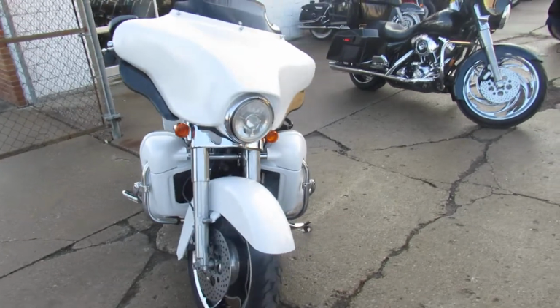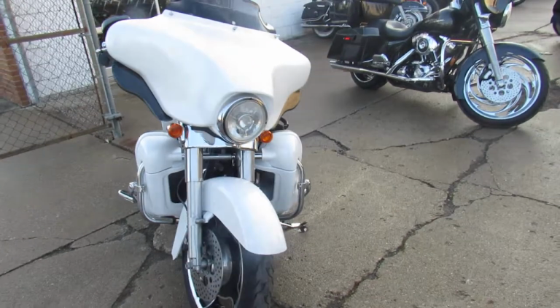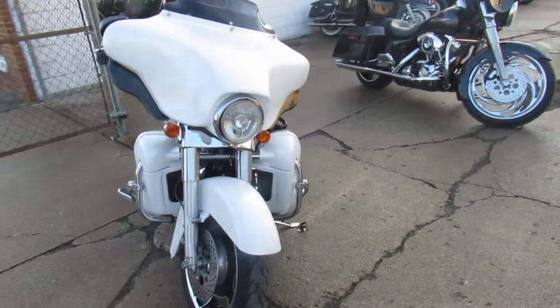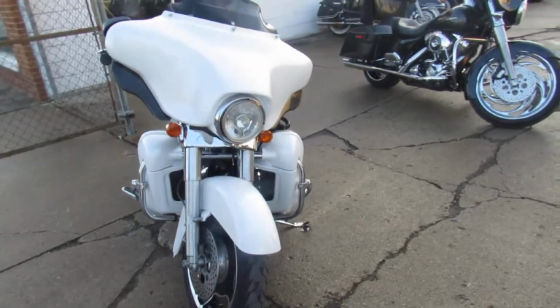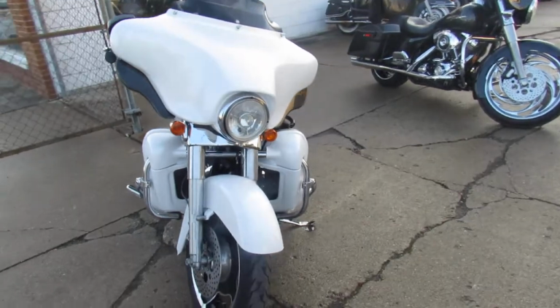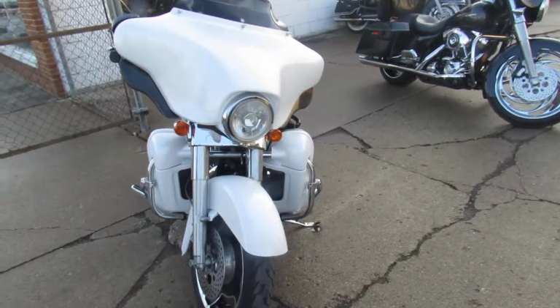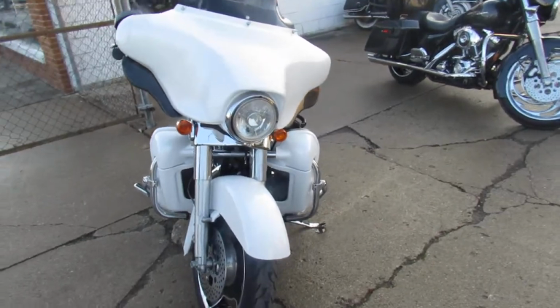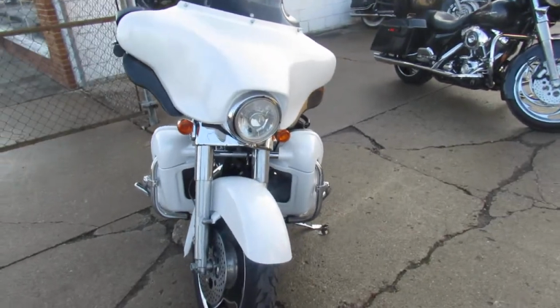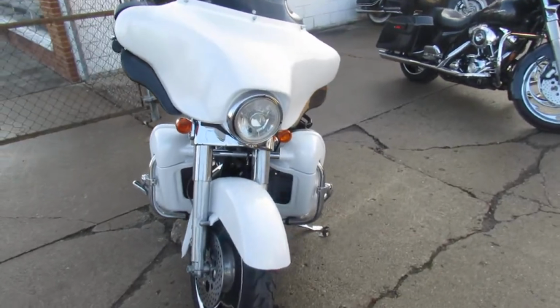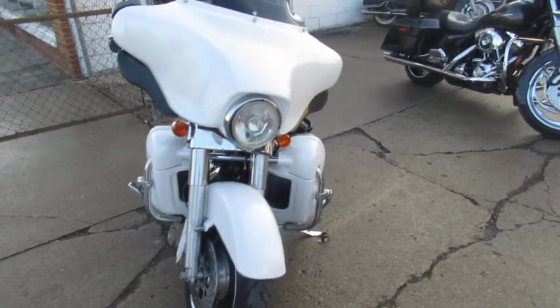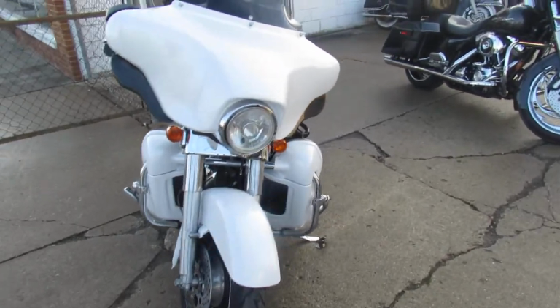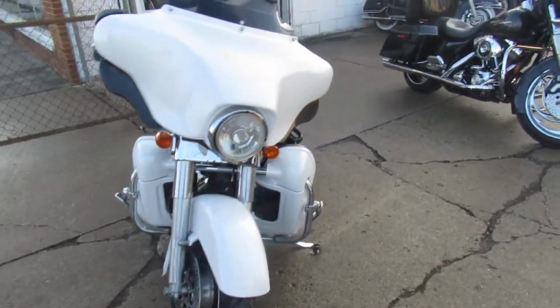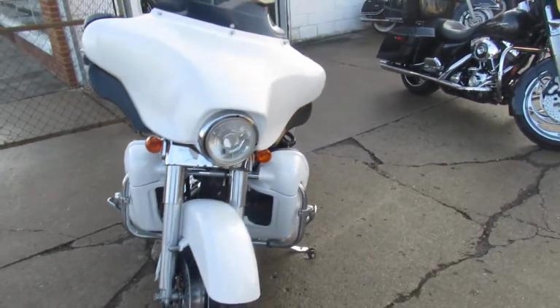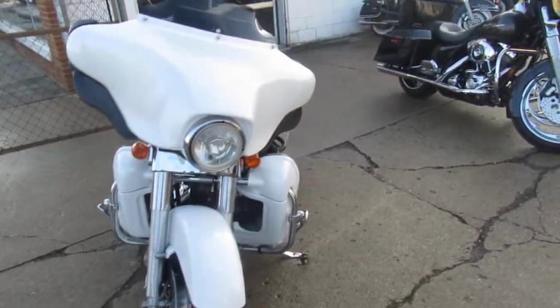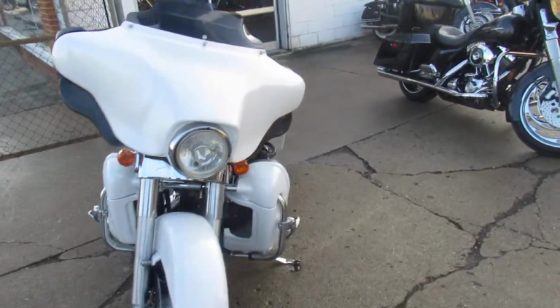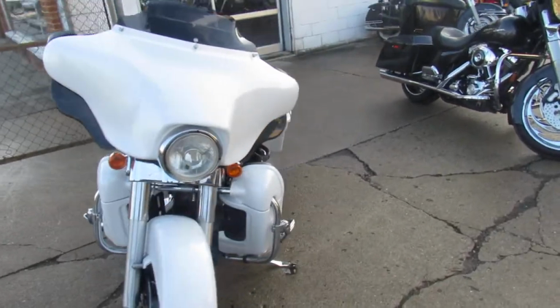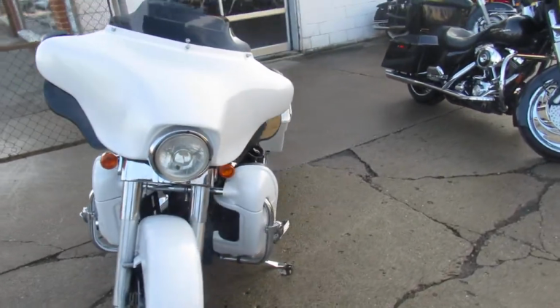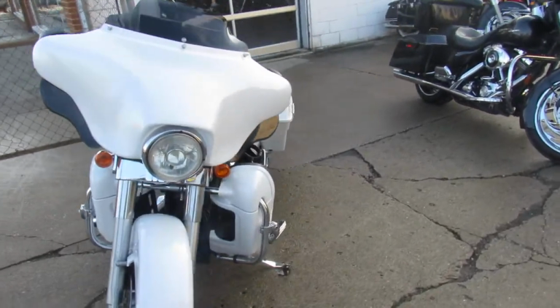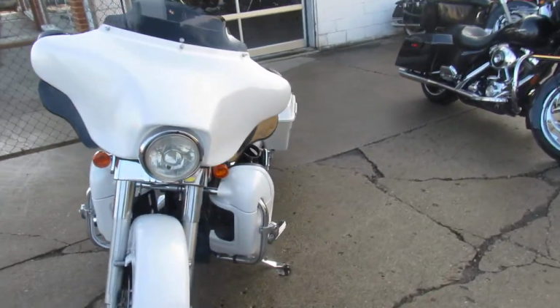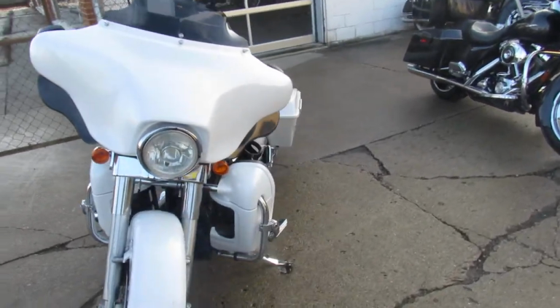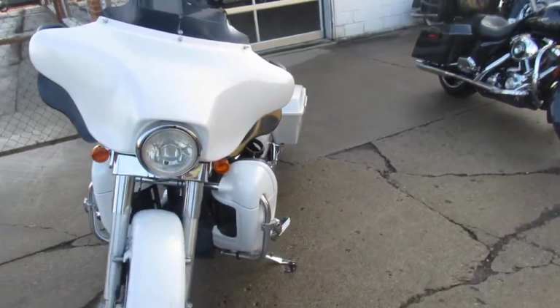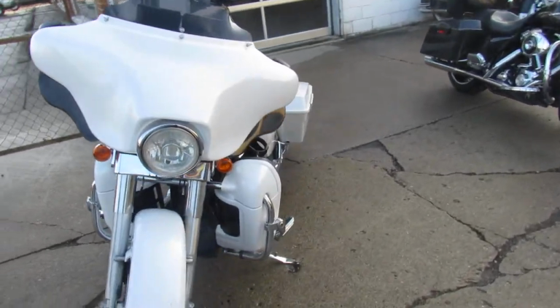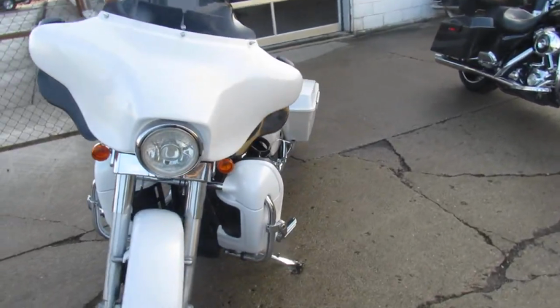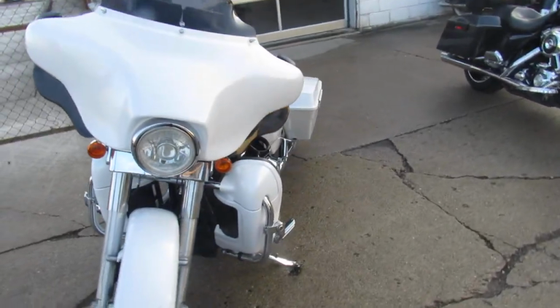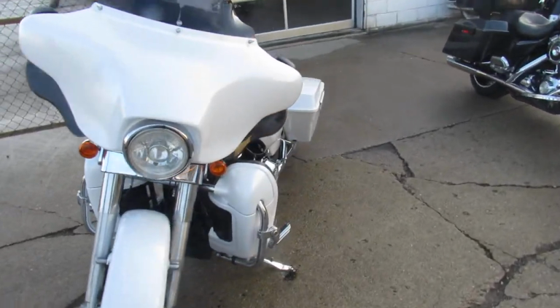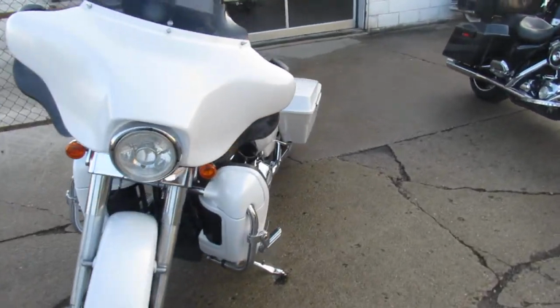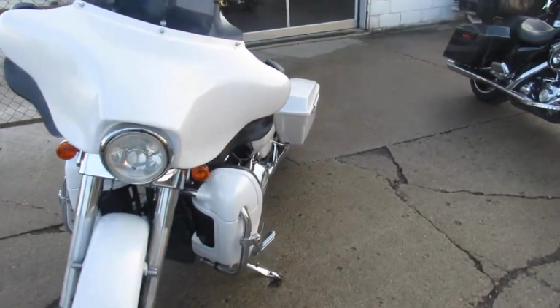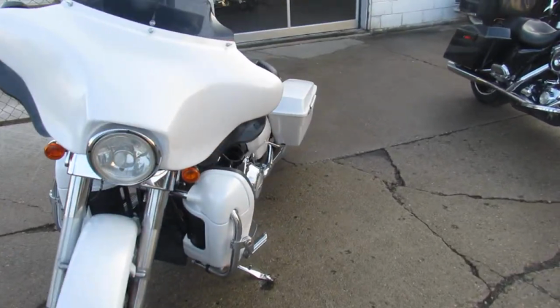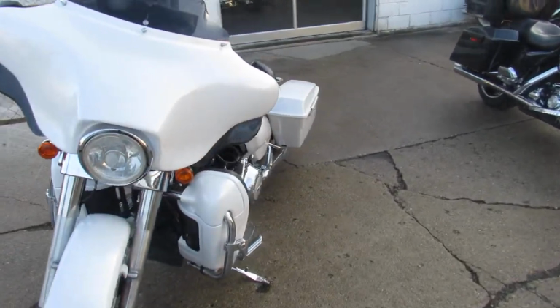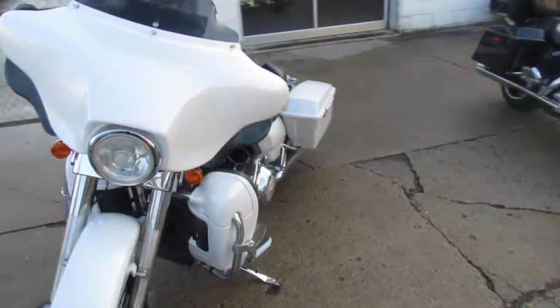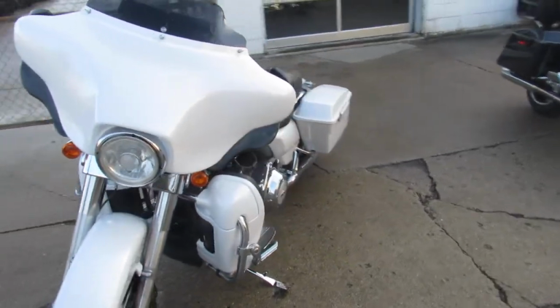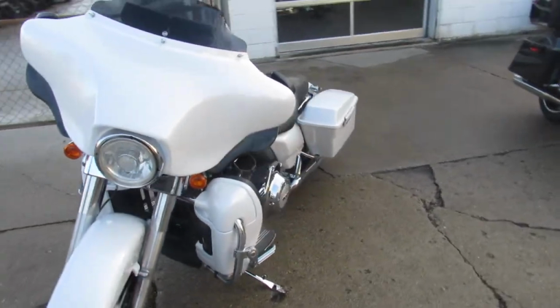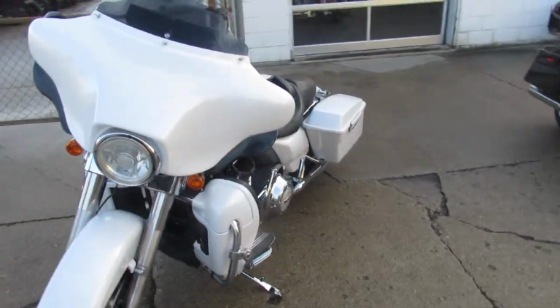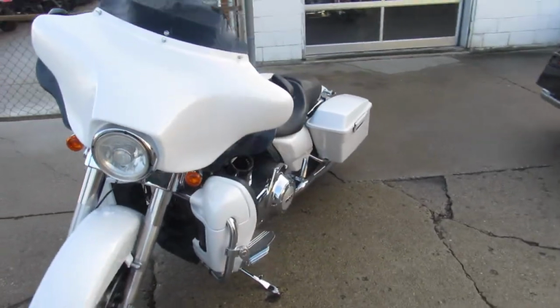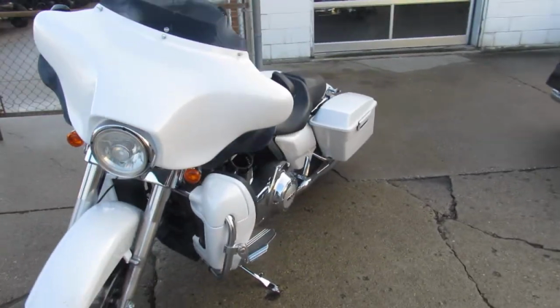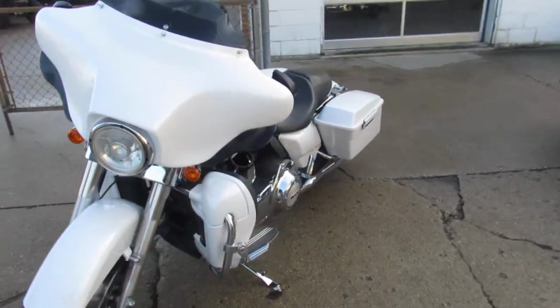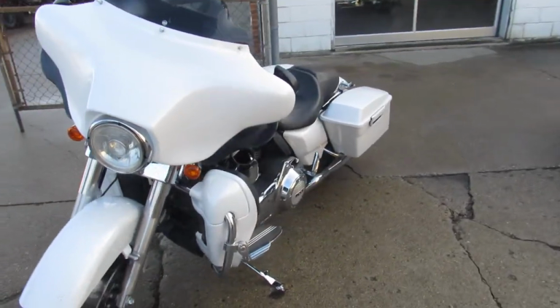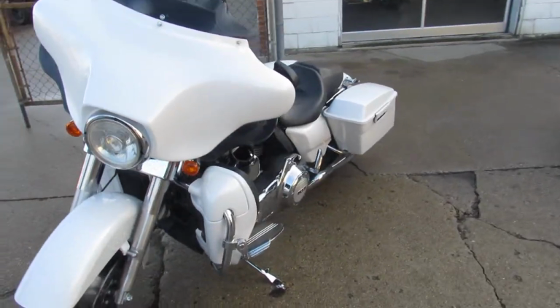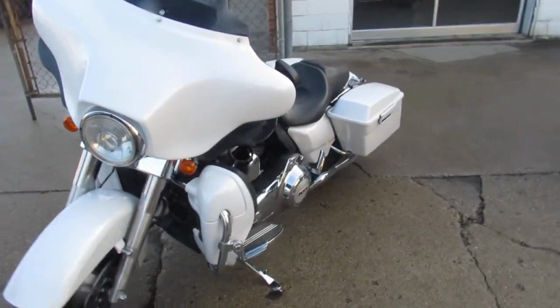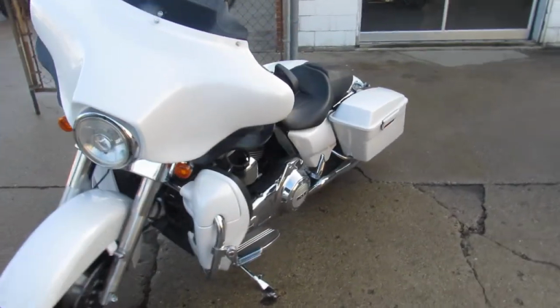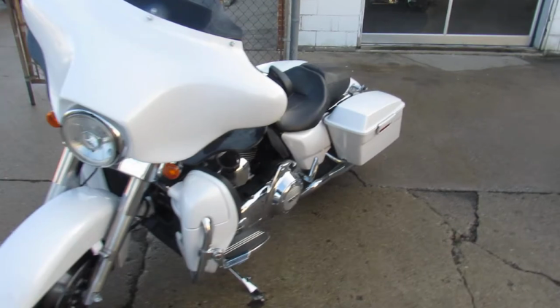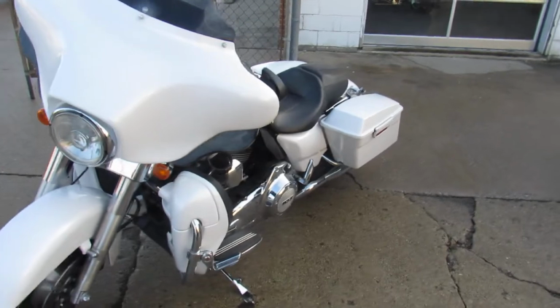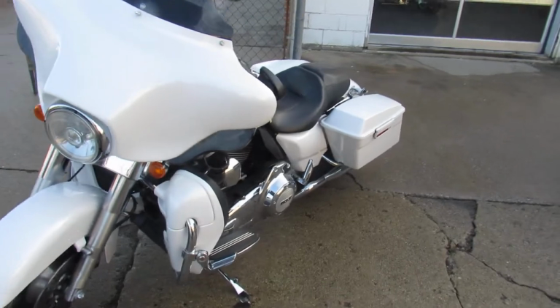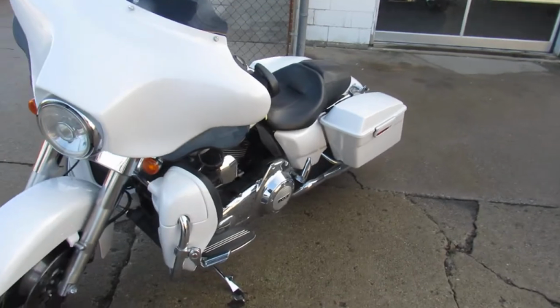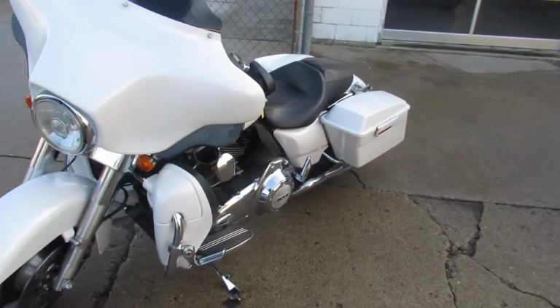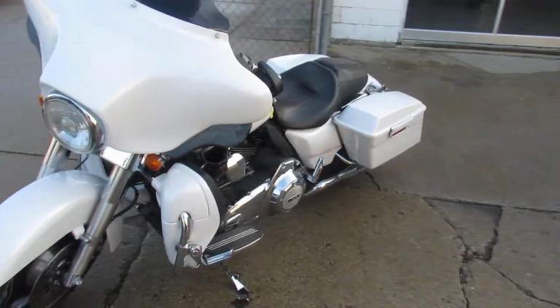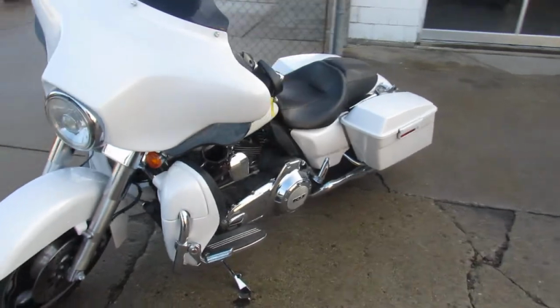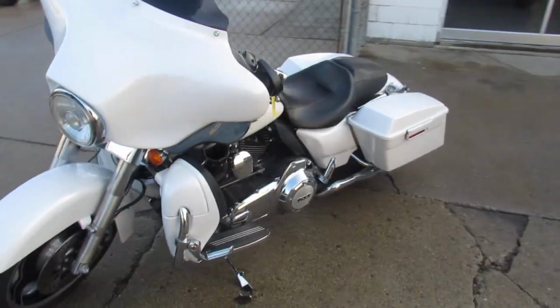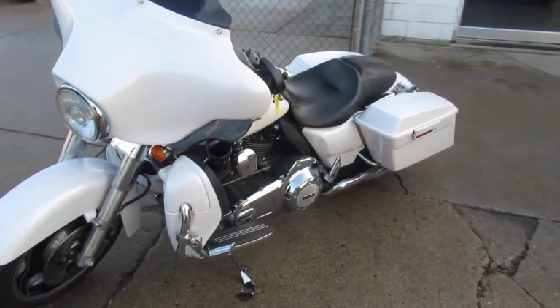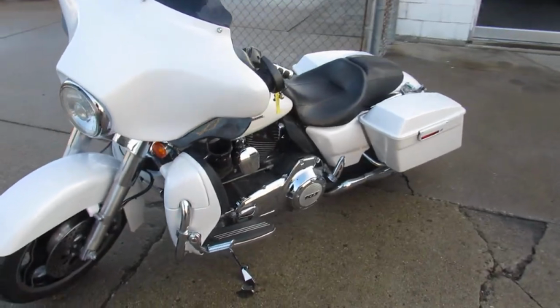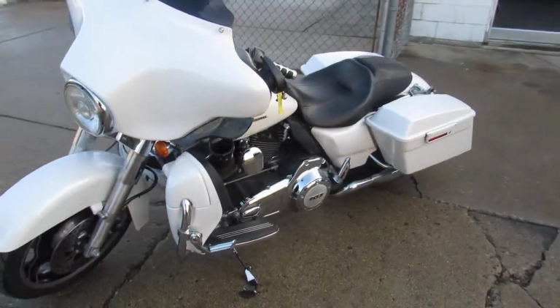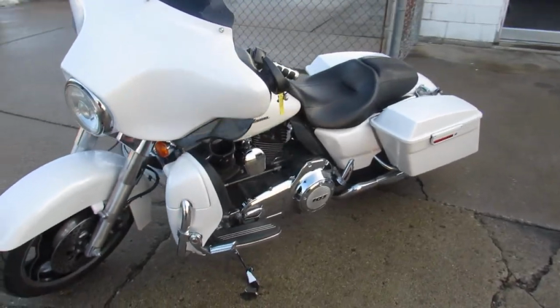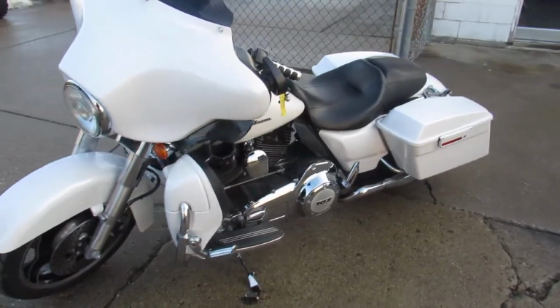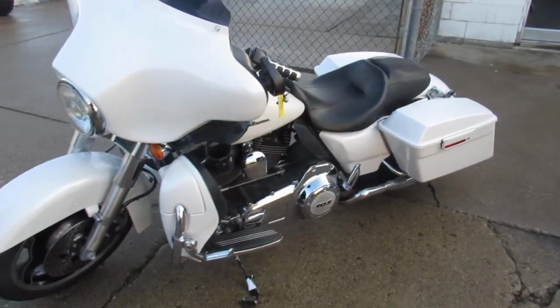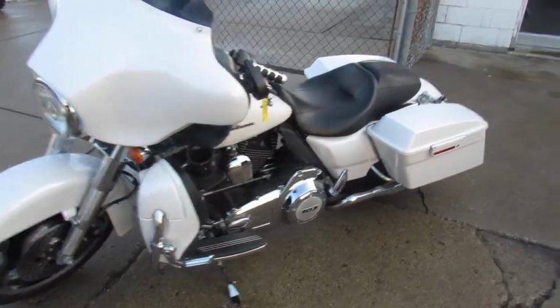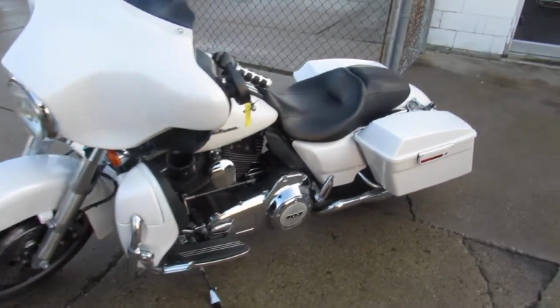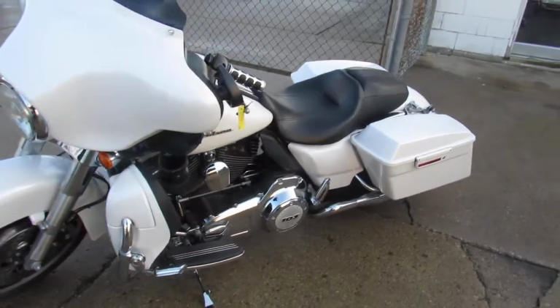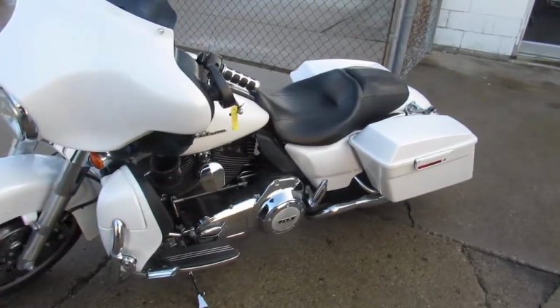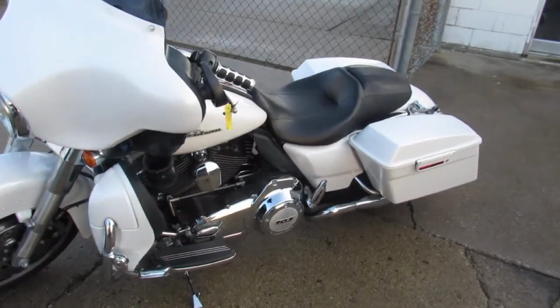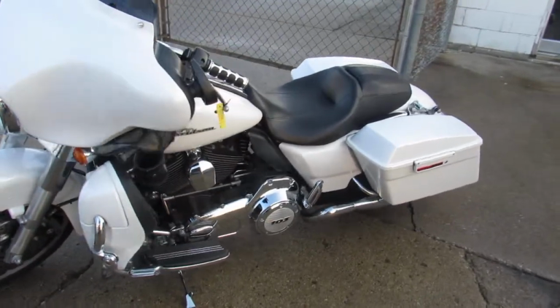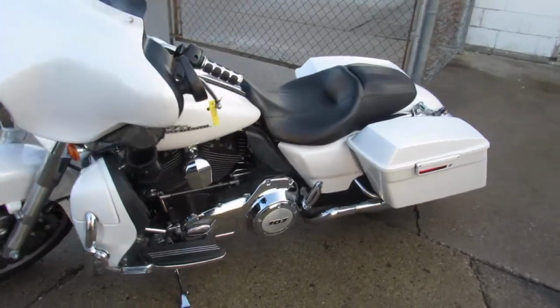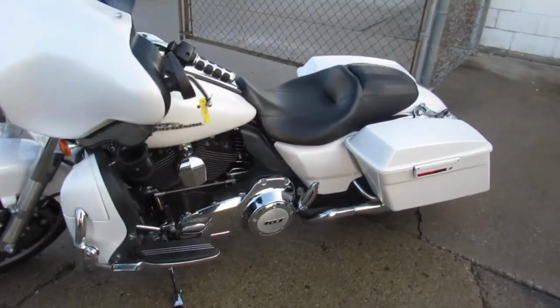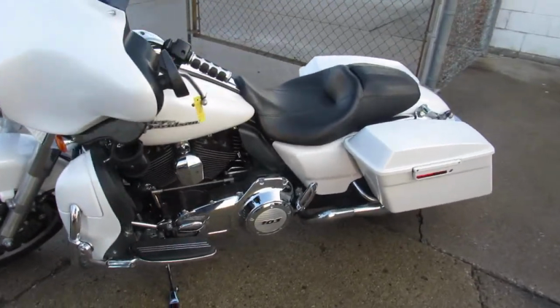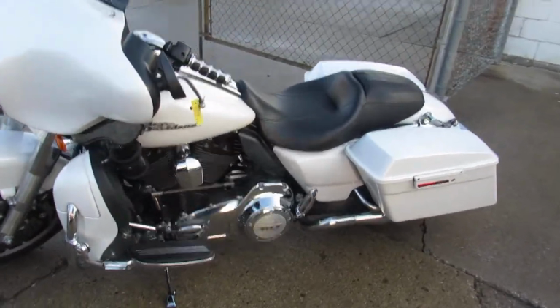Don't miss out on this one guys, only $13,499. Give us a call today and you can ride today at ApprovalPowerSports.com.